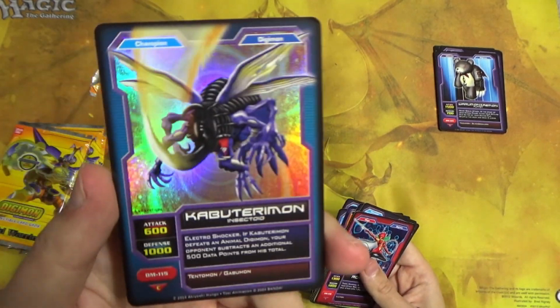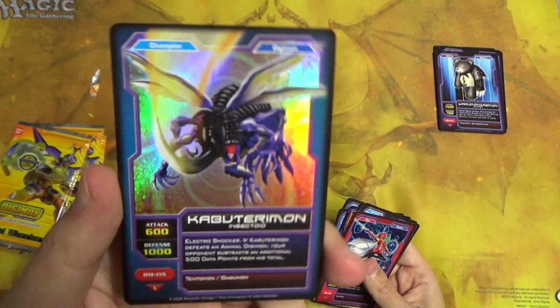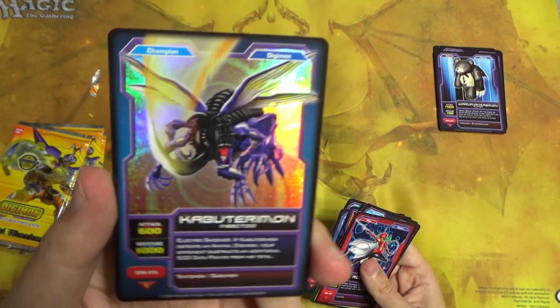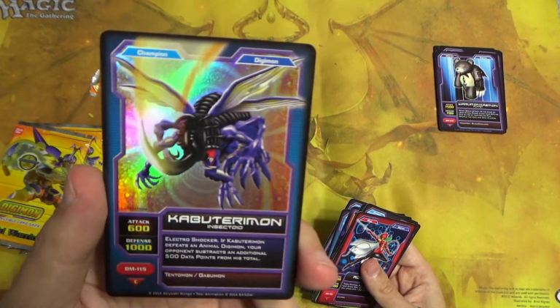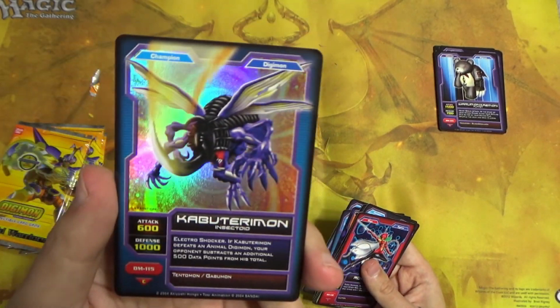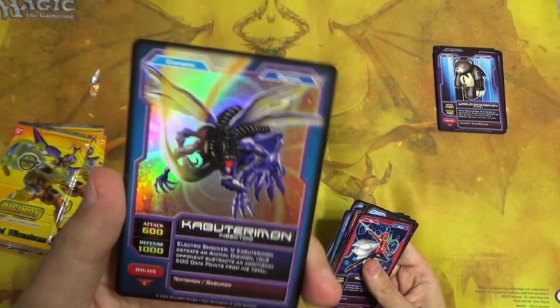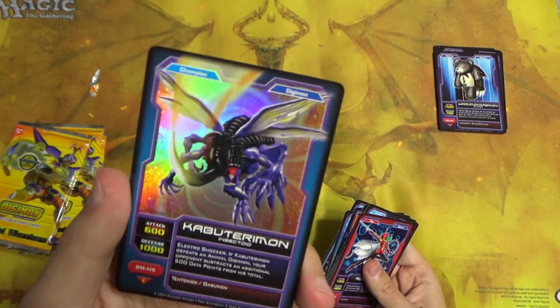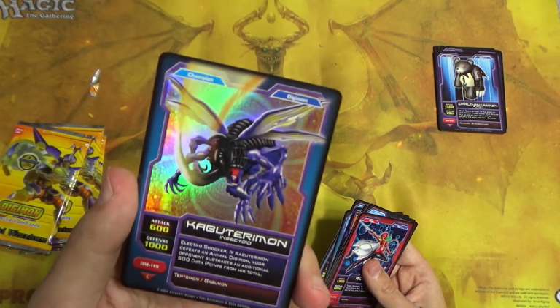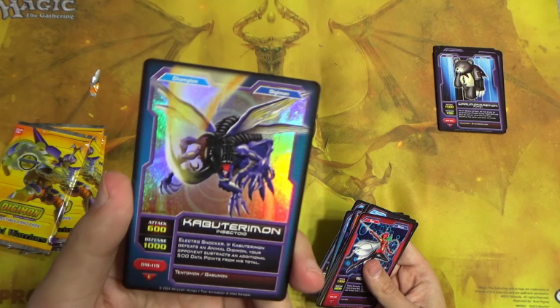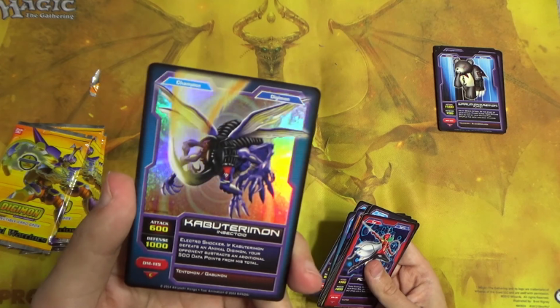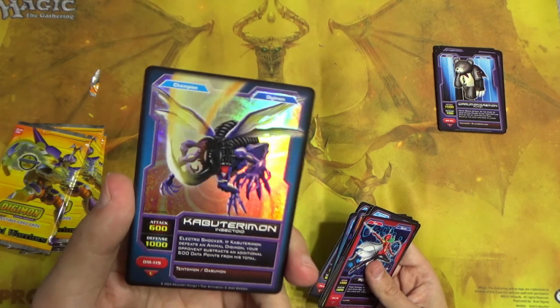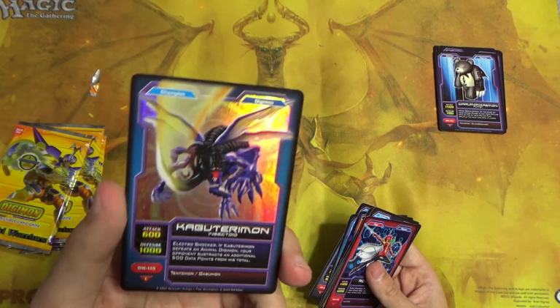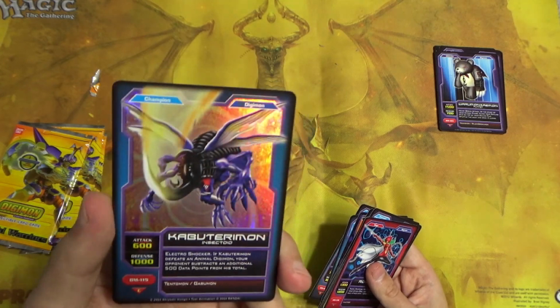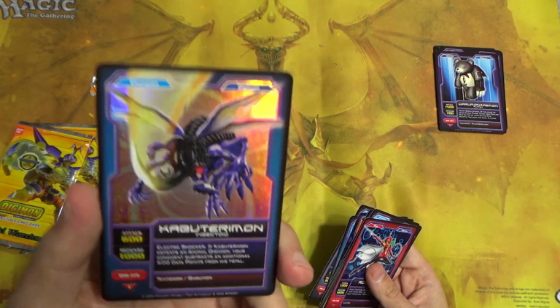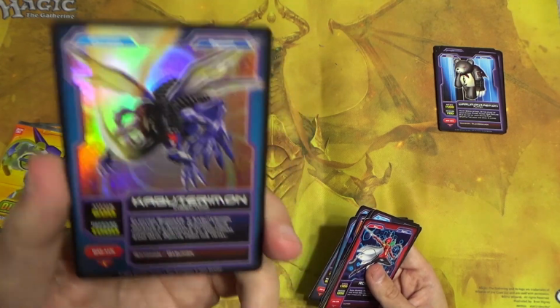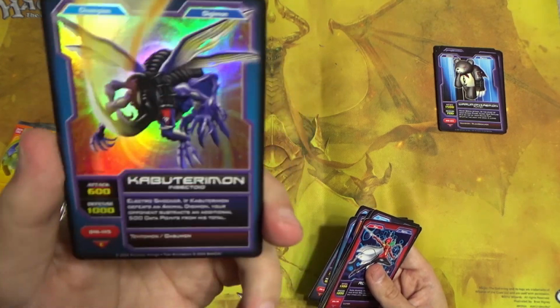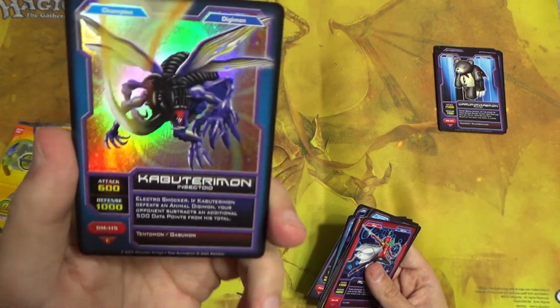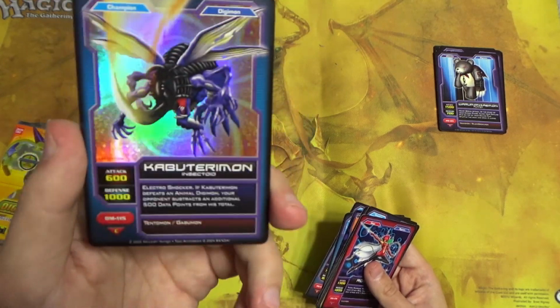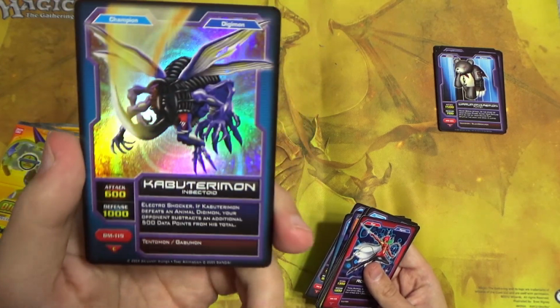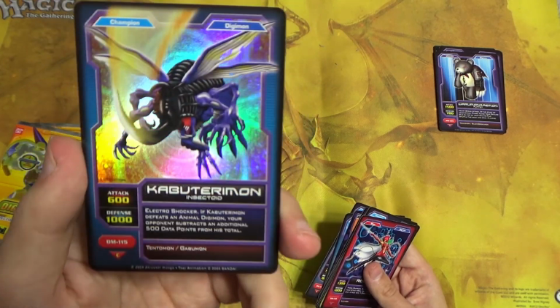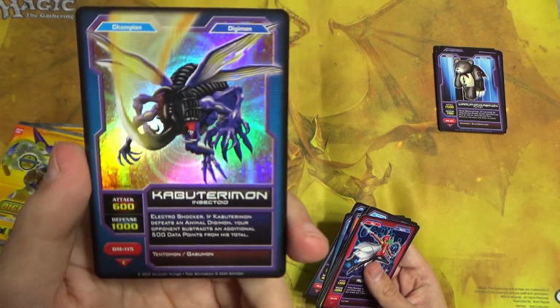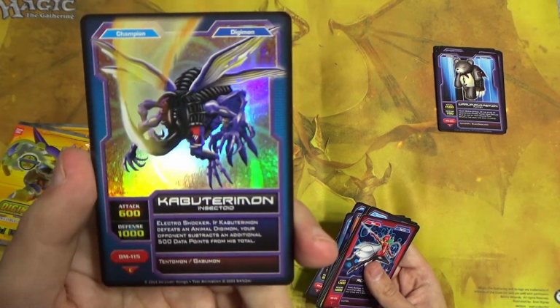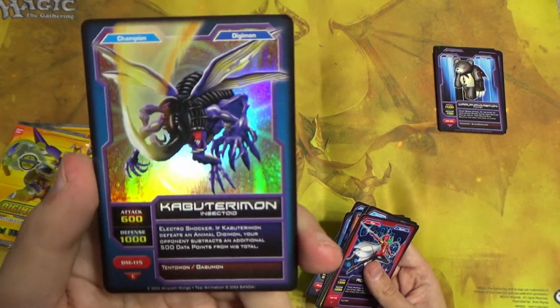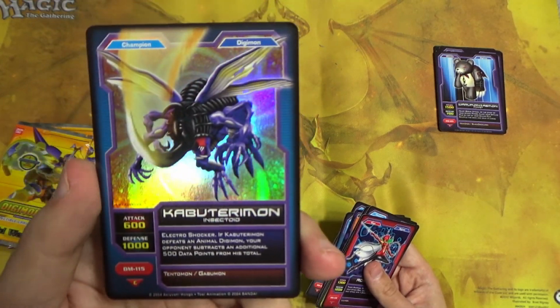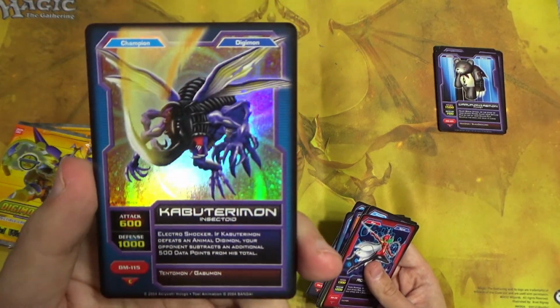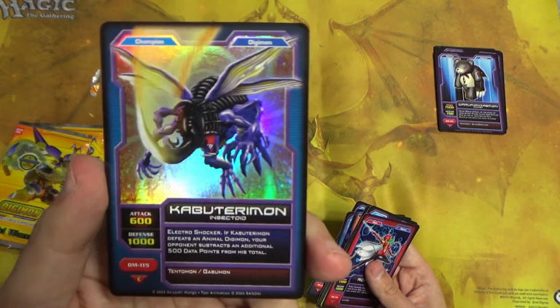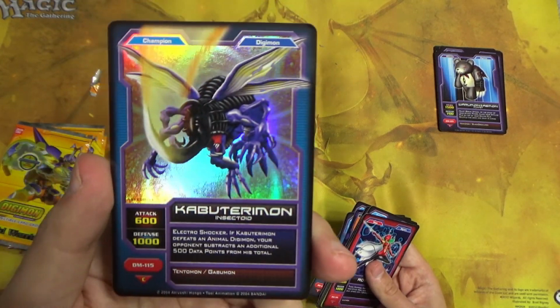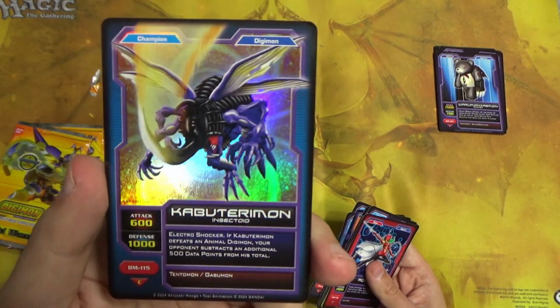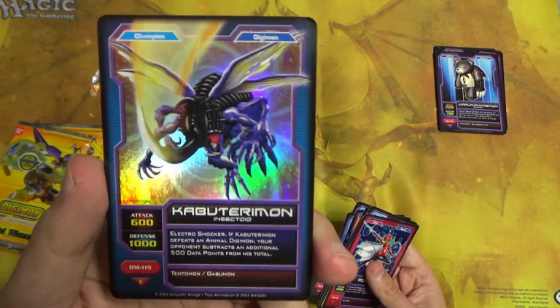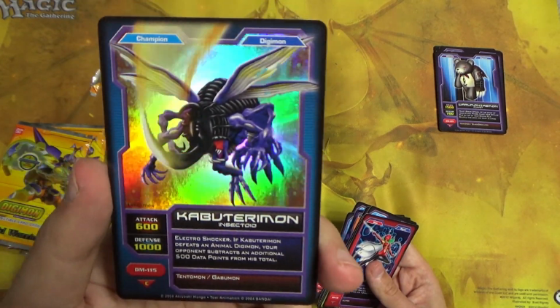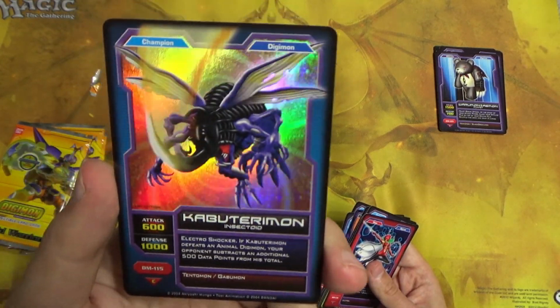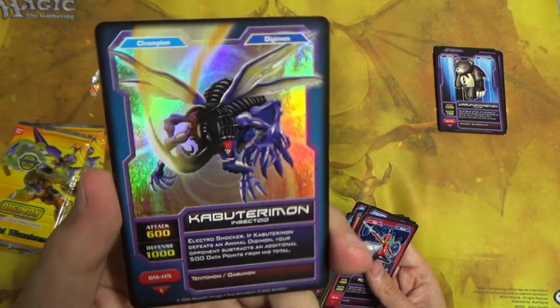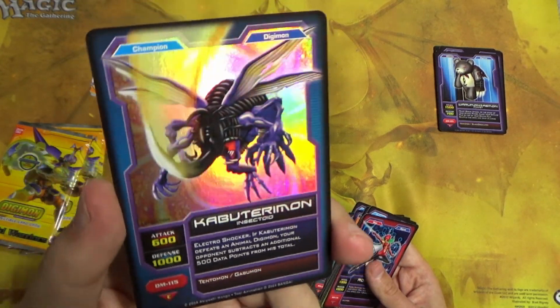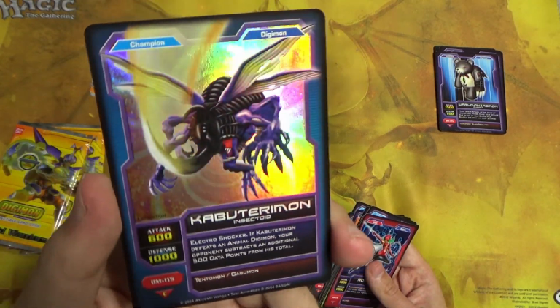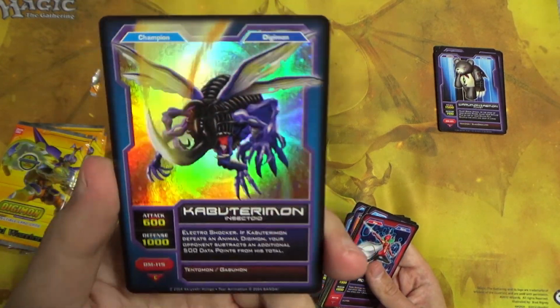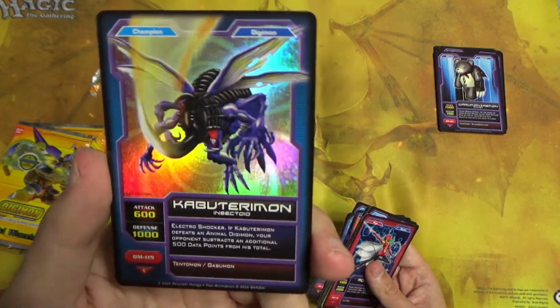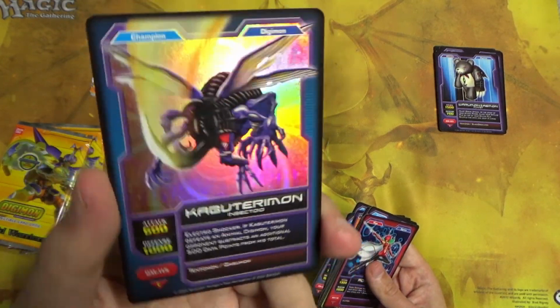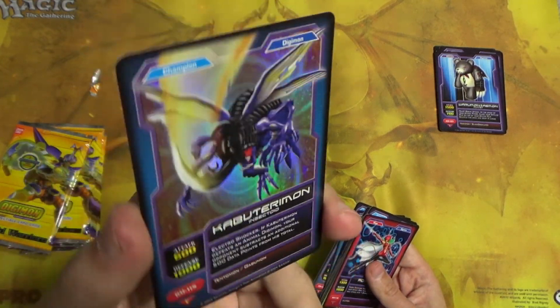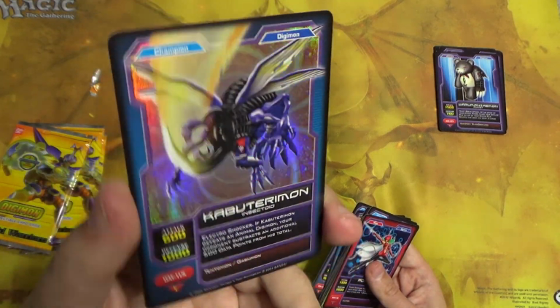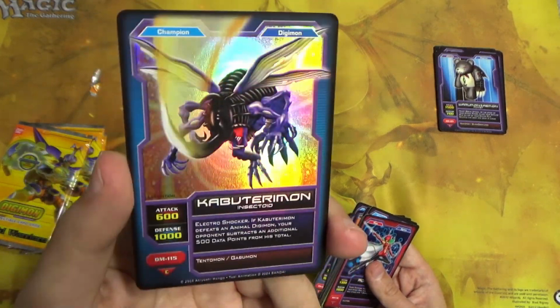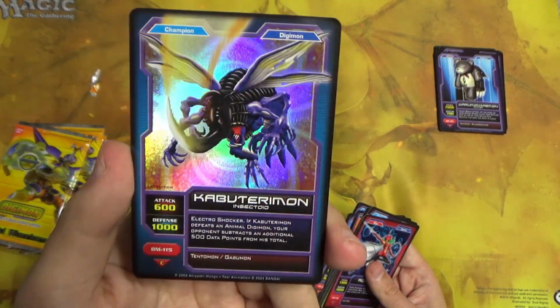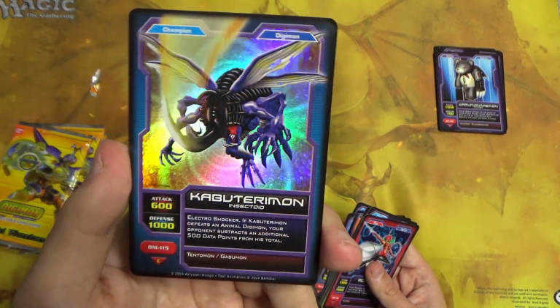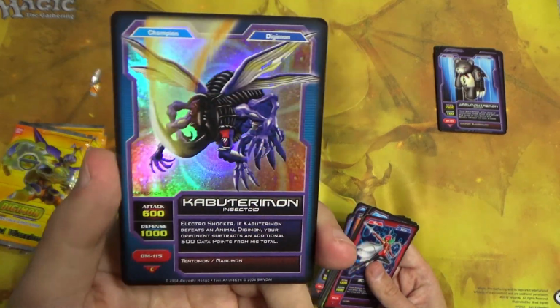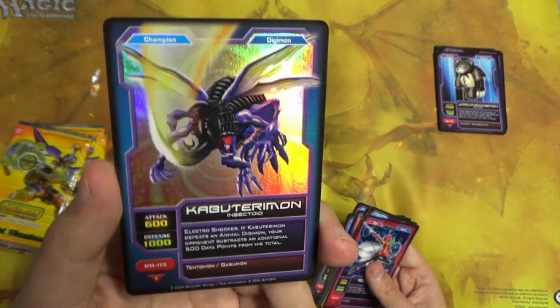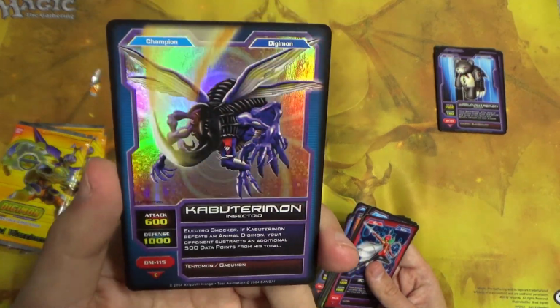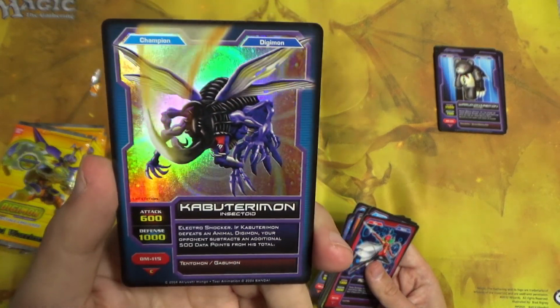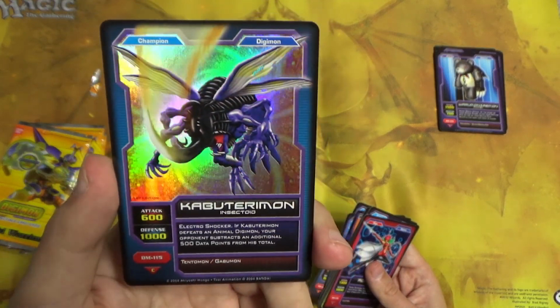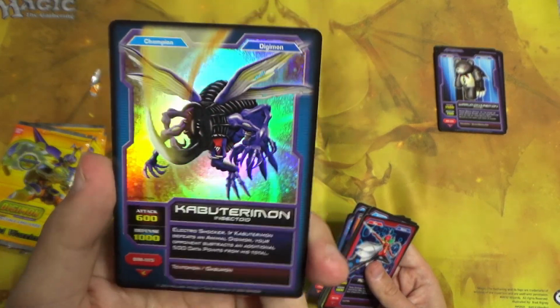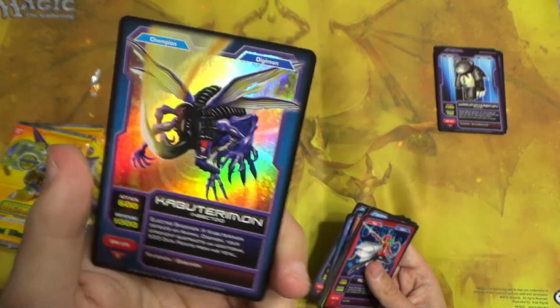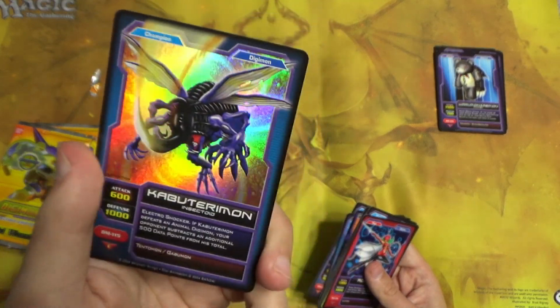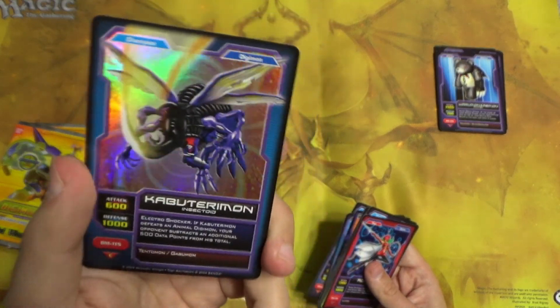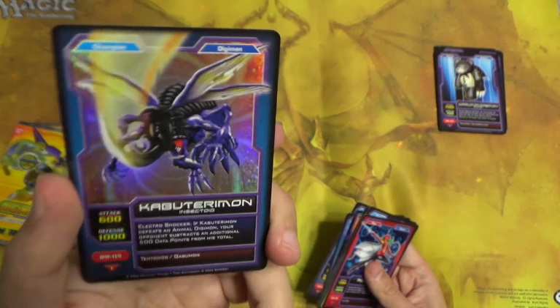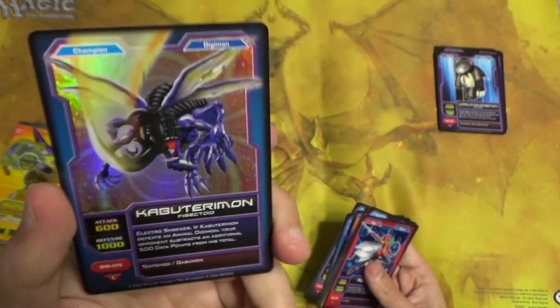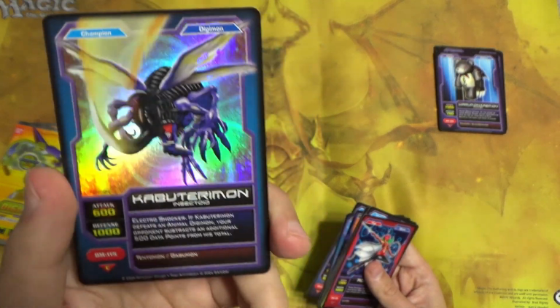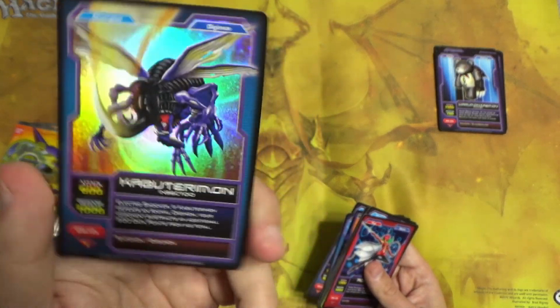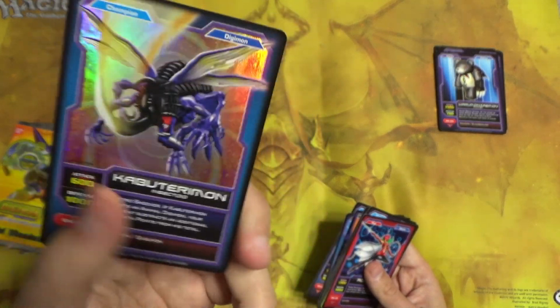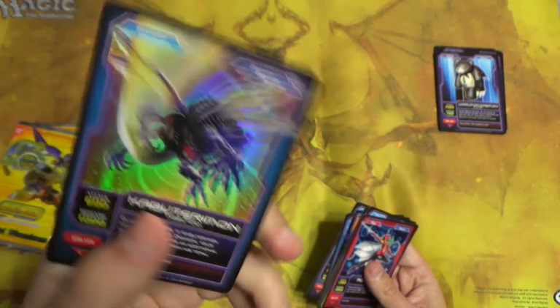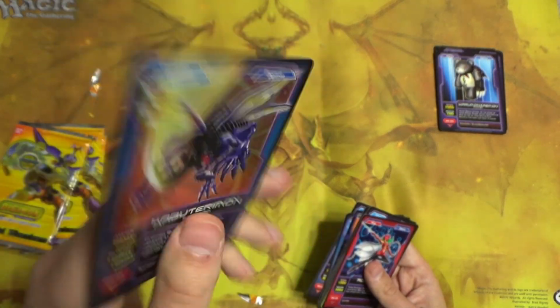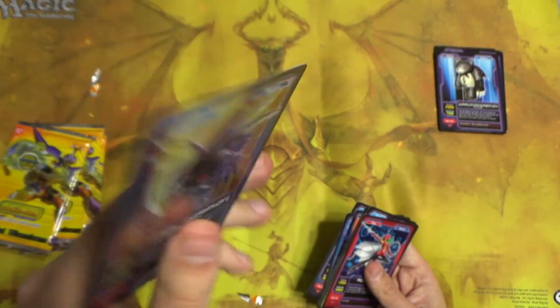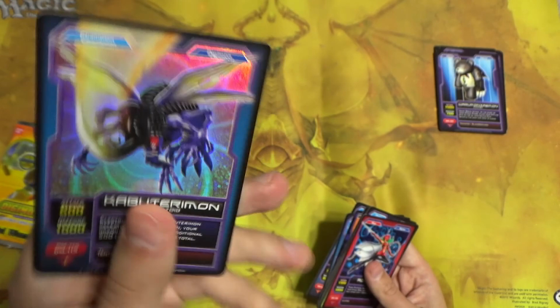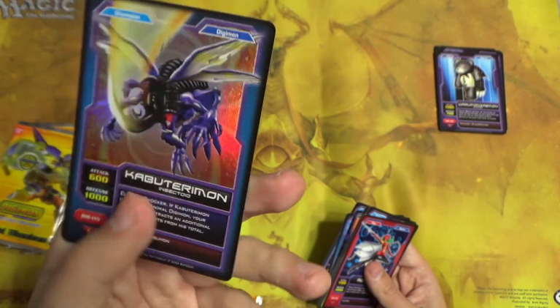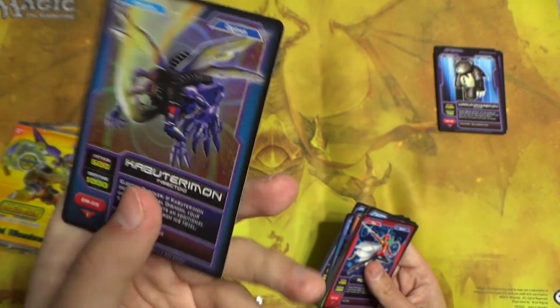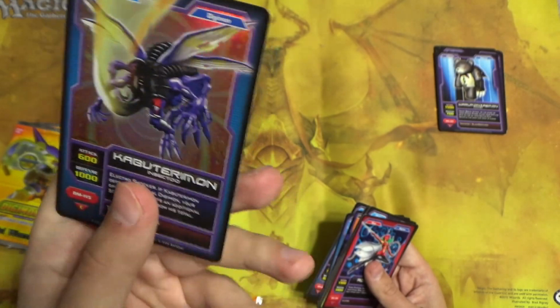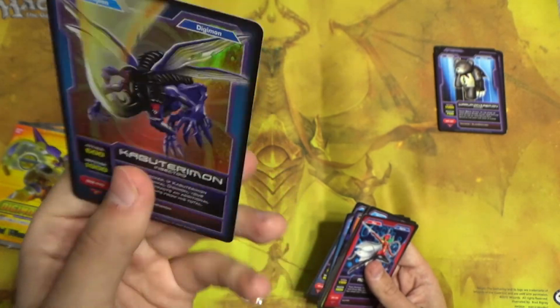How many cards are in this set — 86? And Kabuterimon foil. The foils are actually really pretty in this.